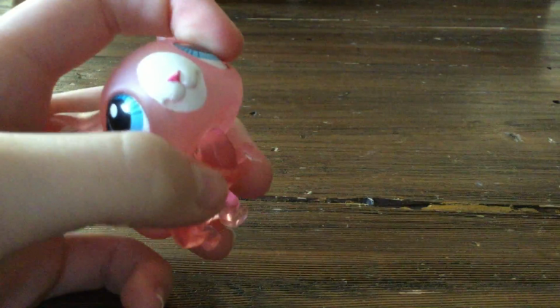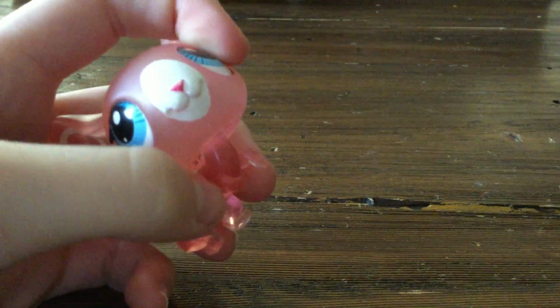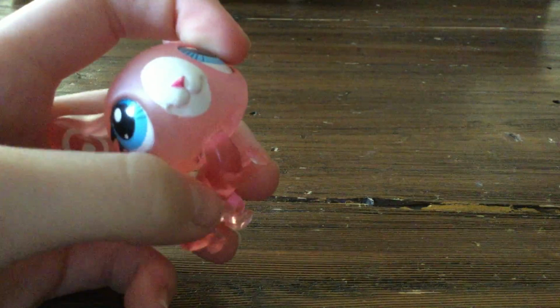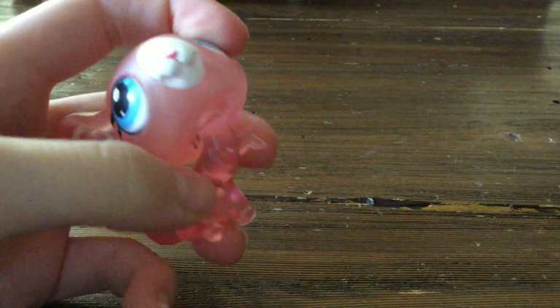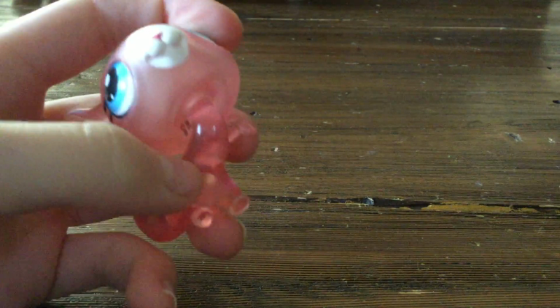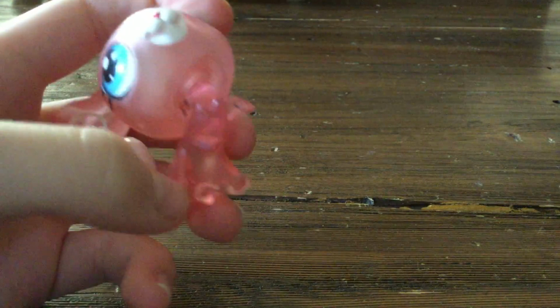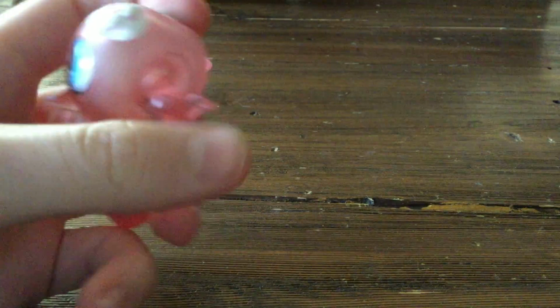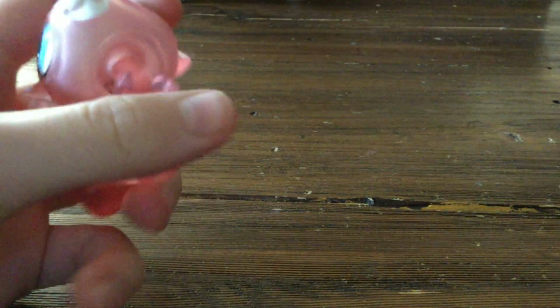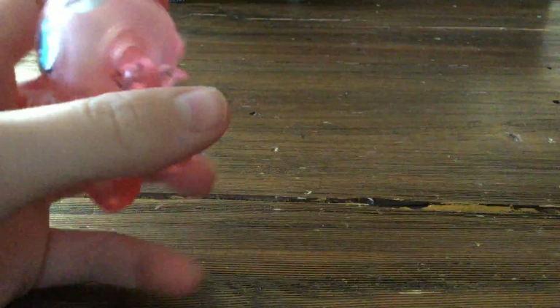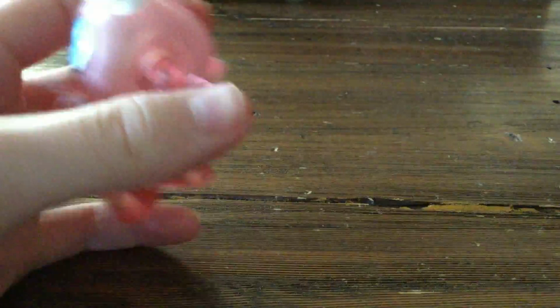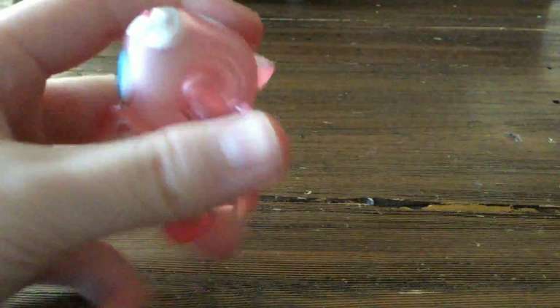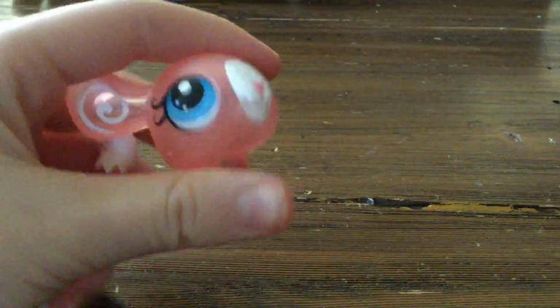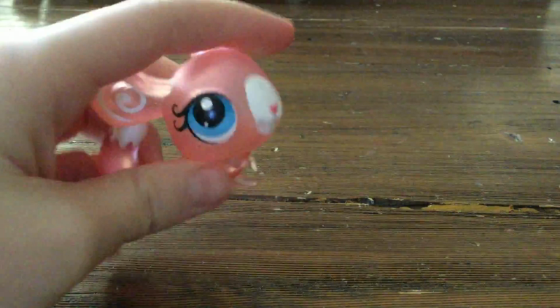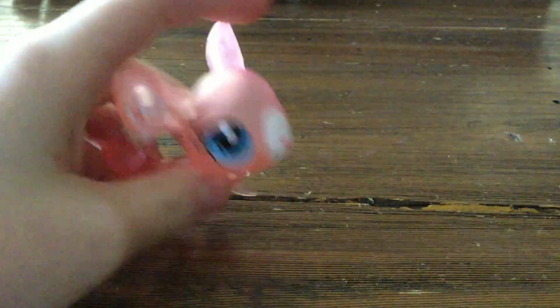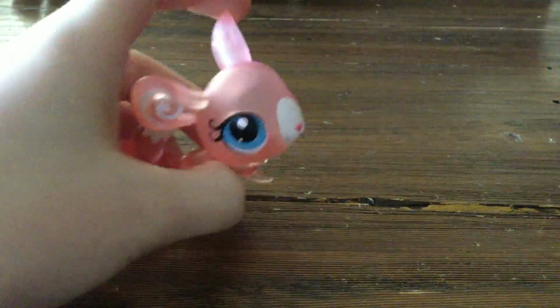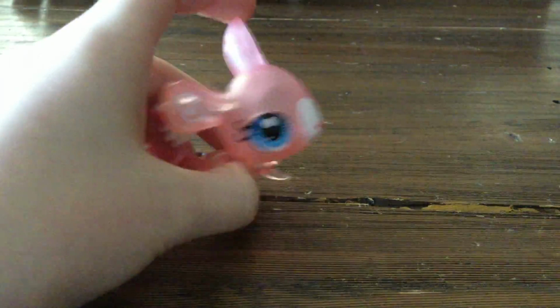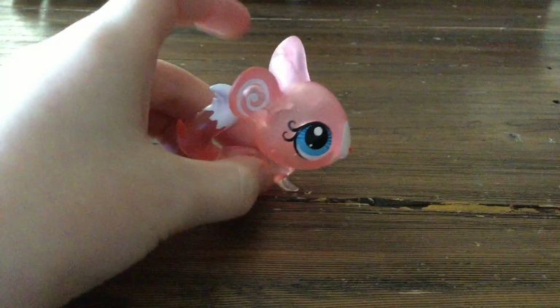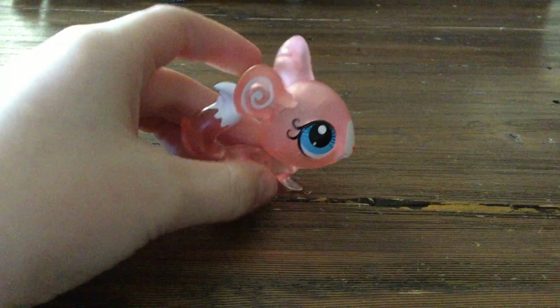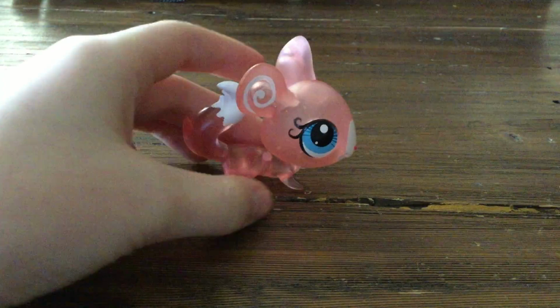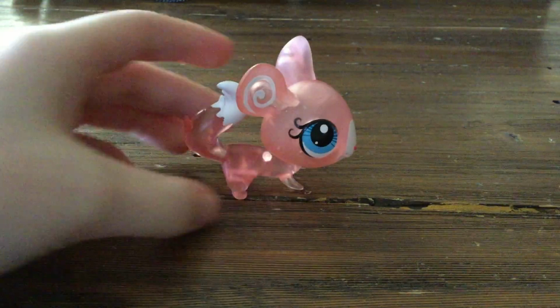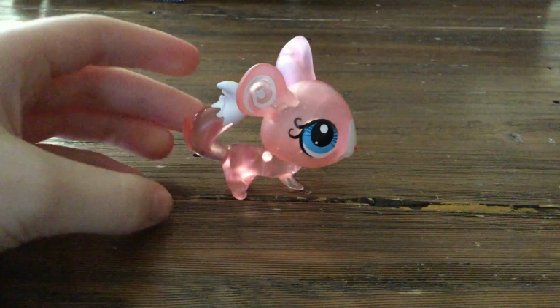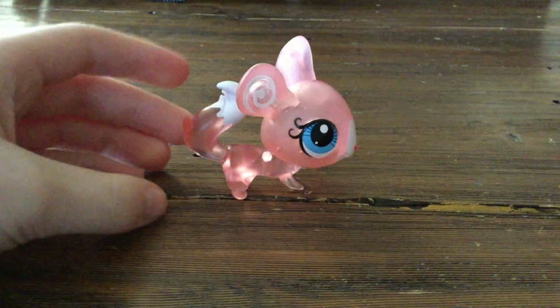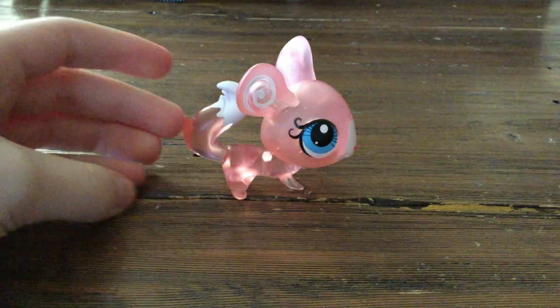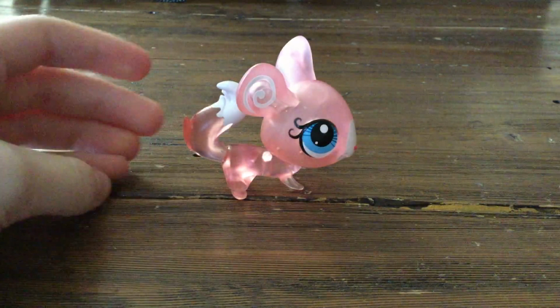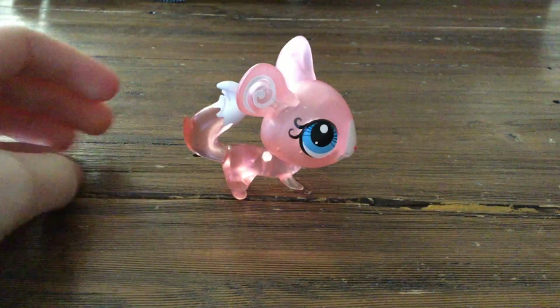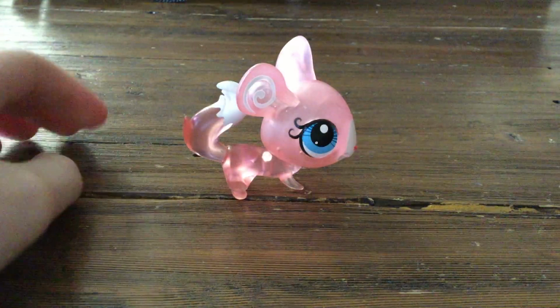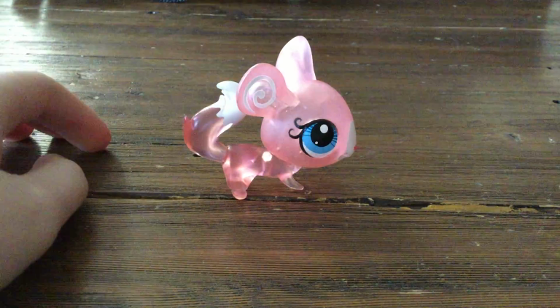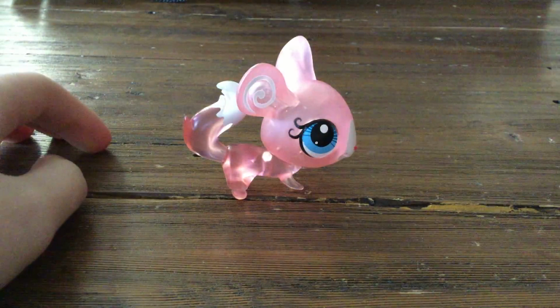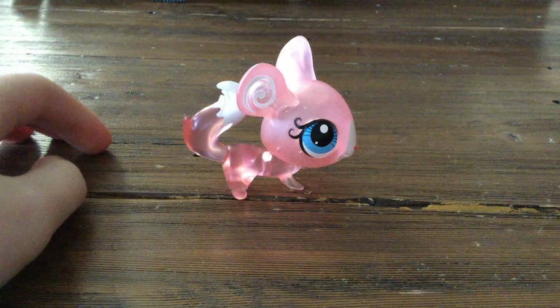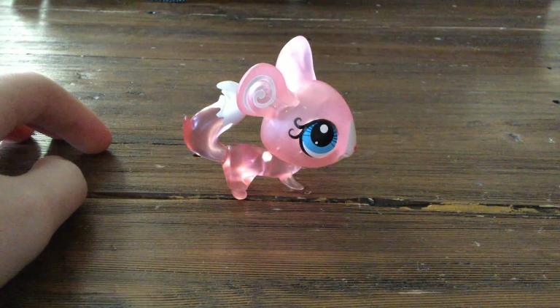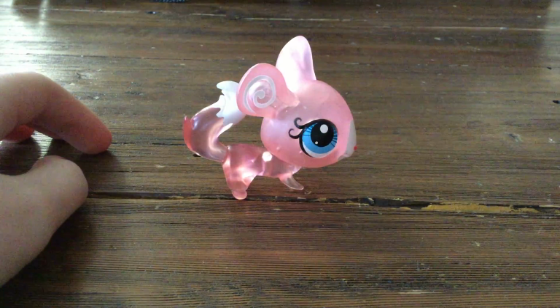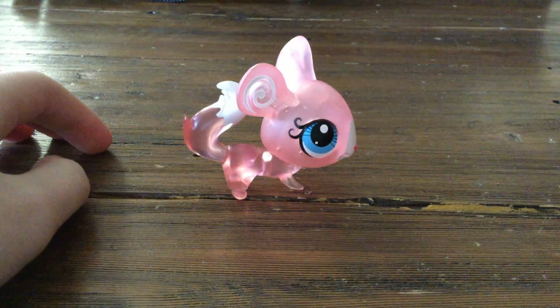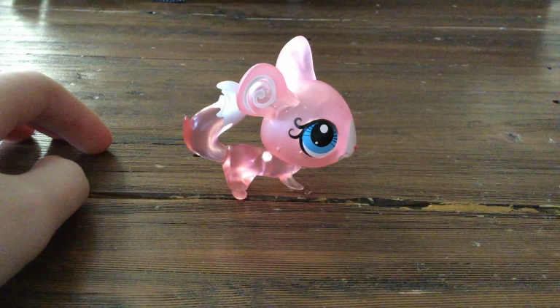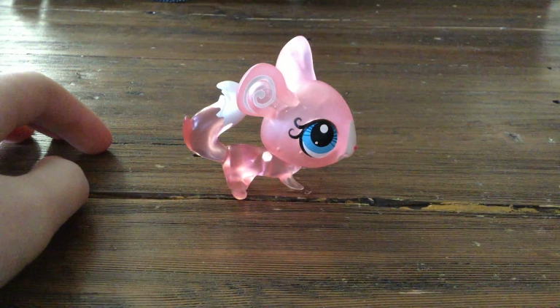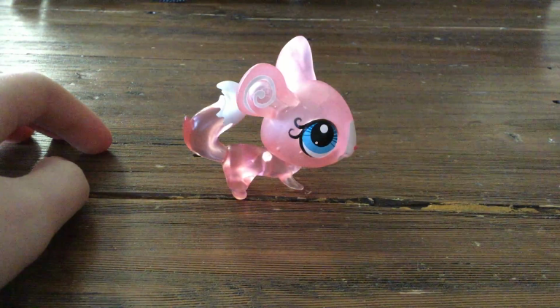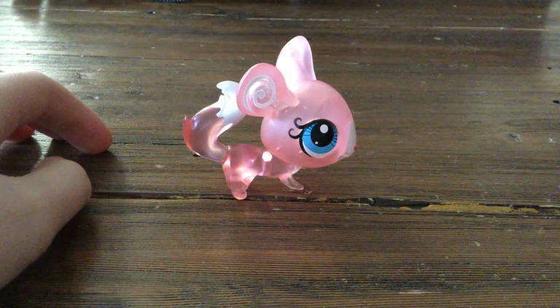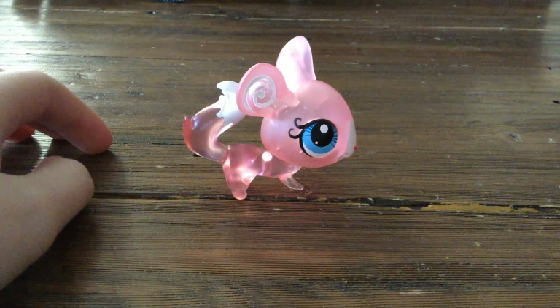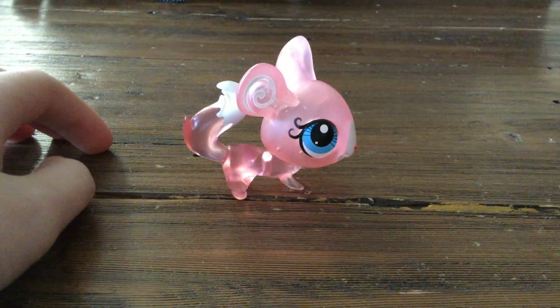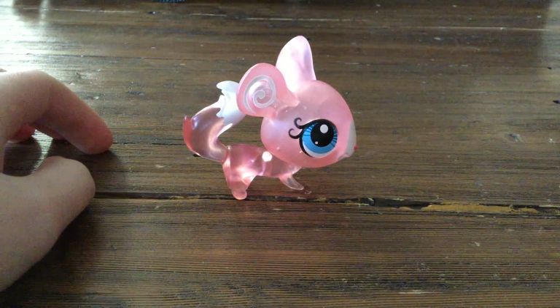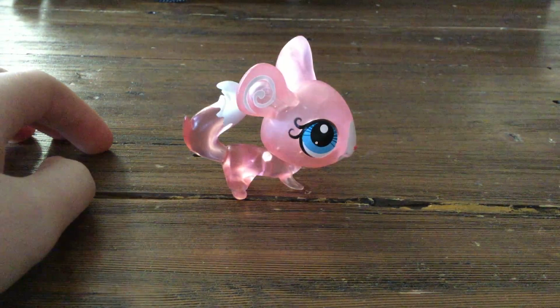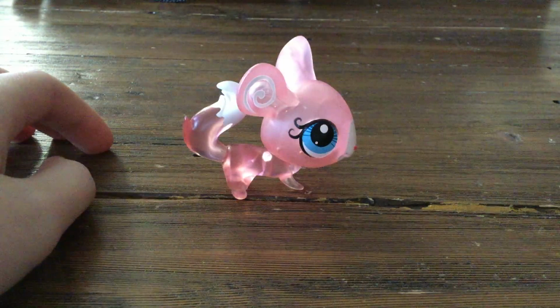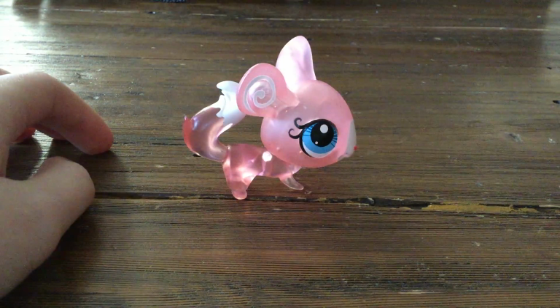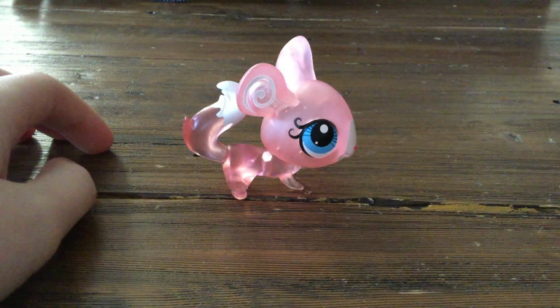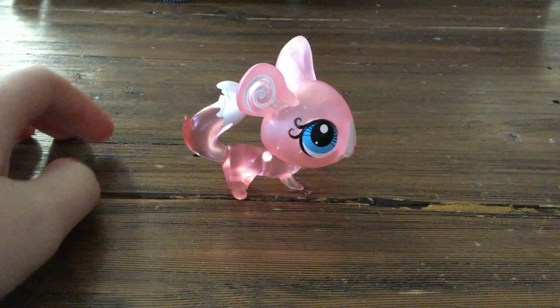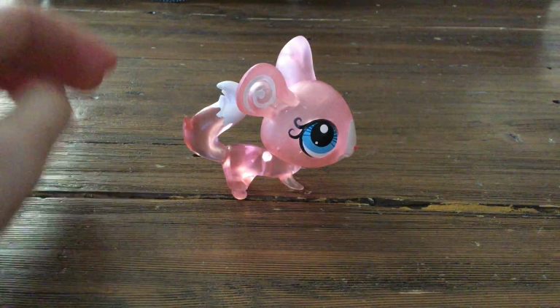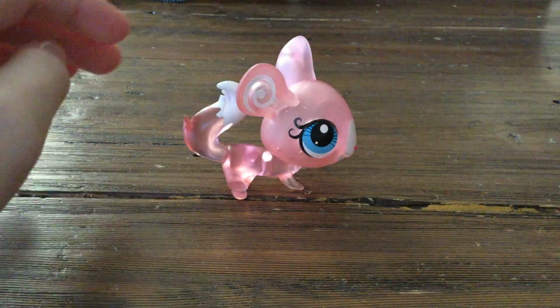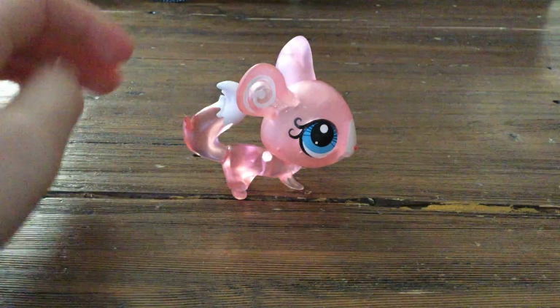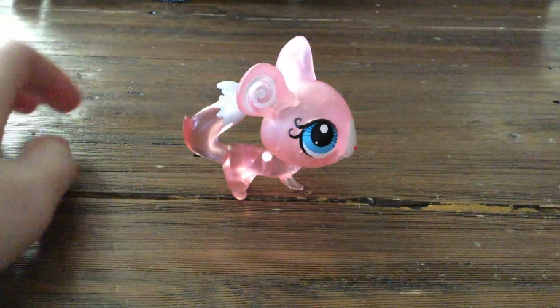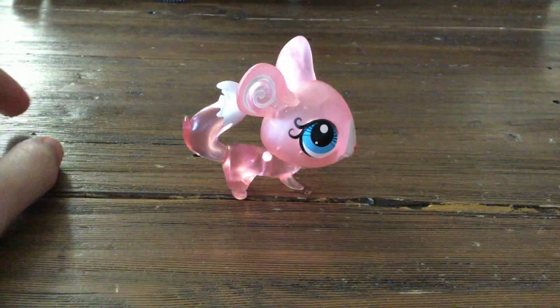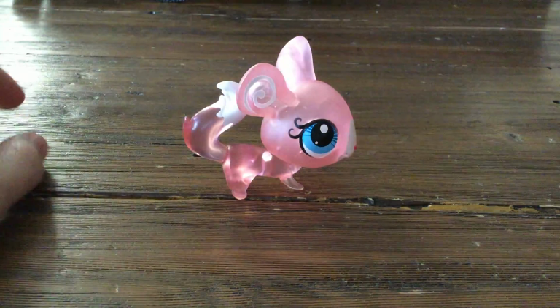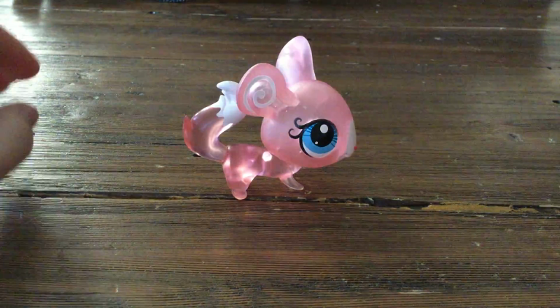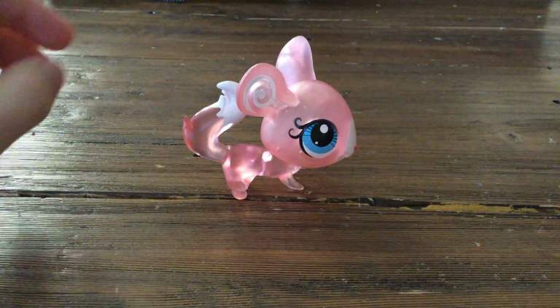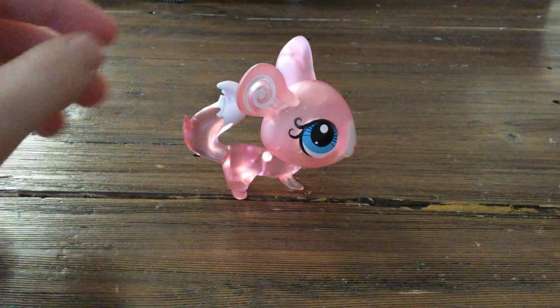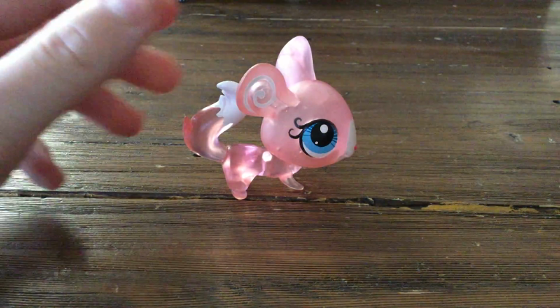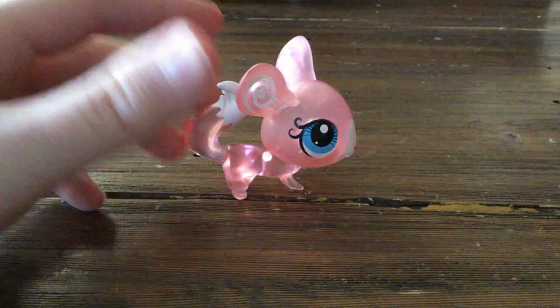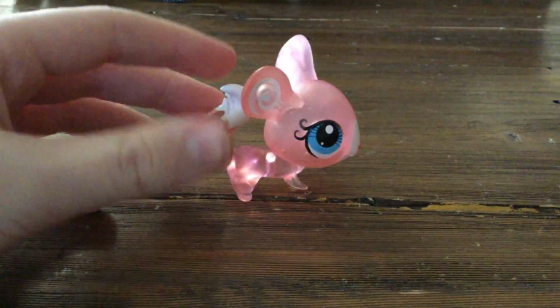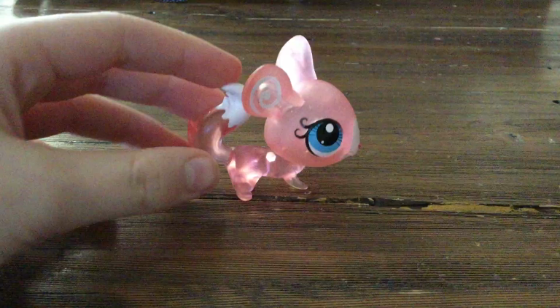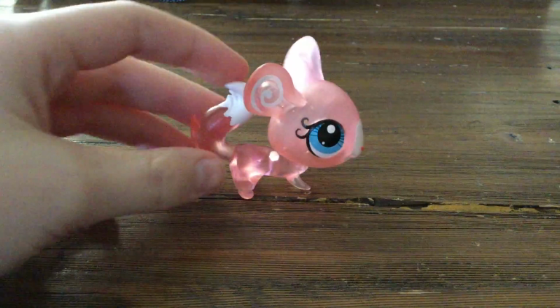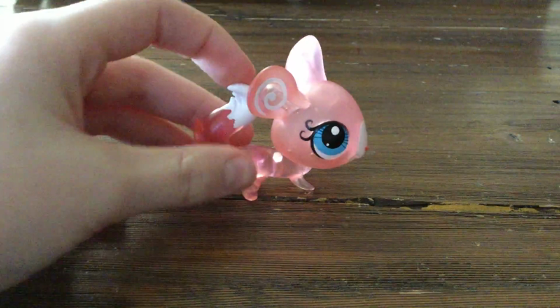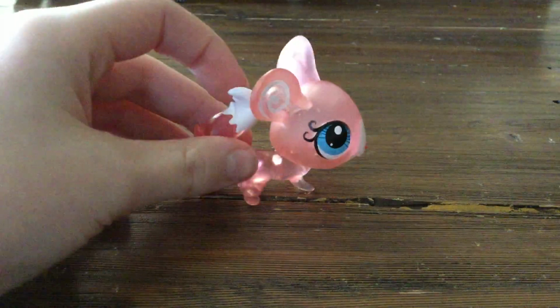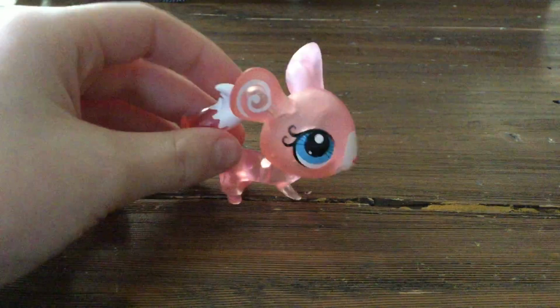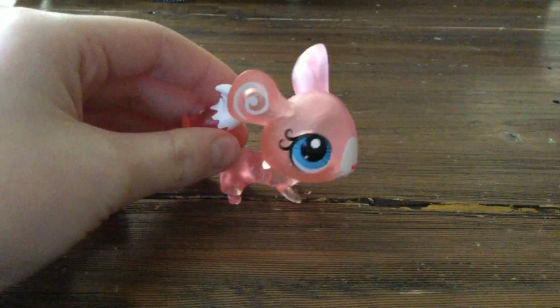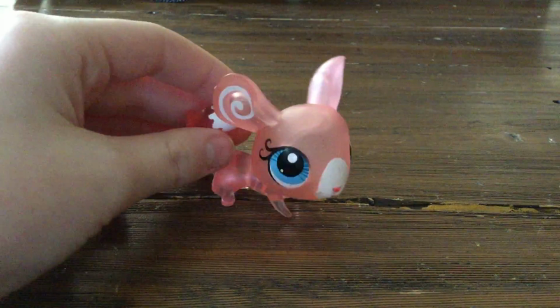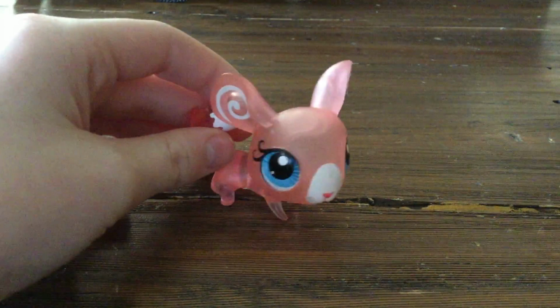And then she sits nice too. What I found with lots of Littlest Pet Shops is that they could topple over, but this one doesn't.